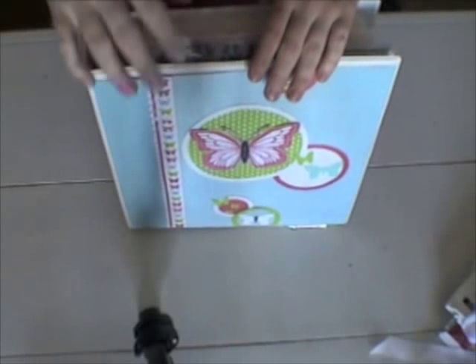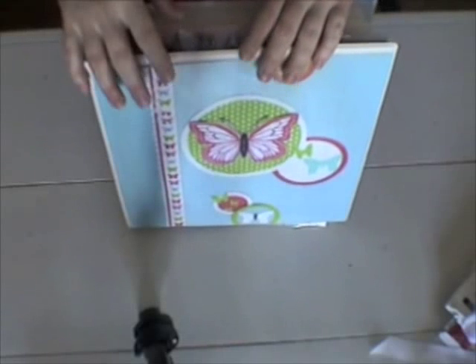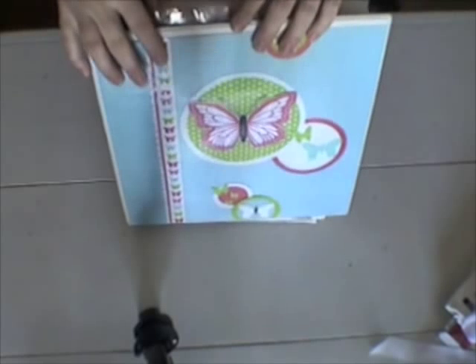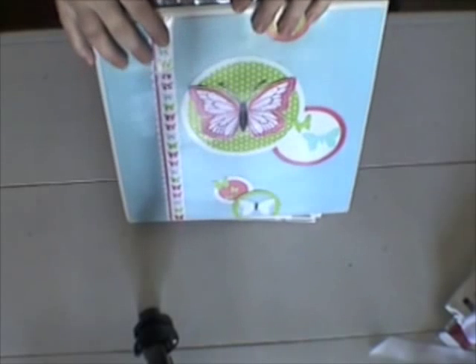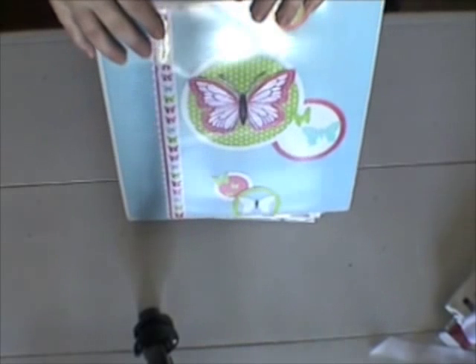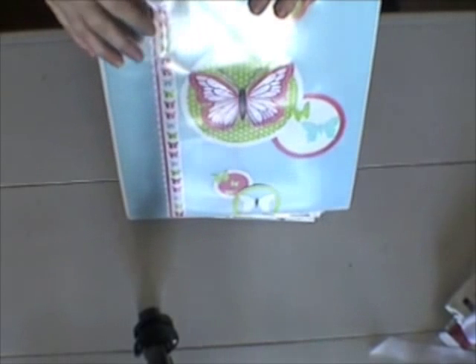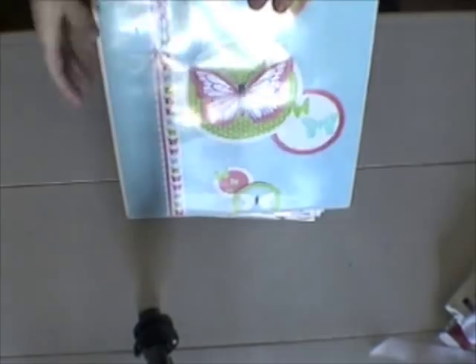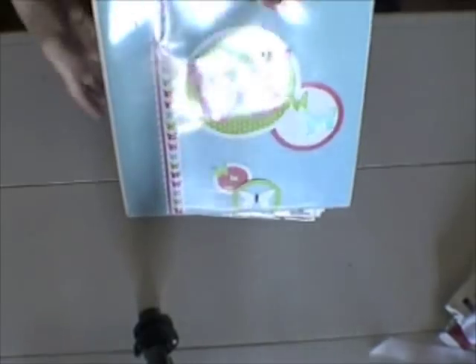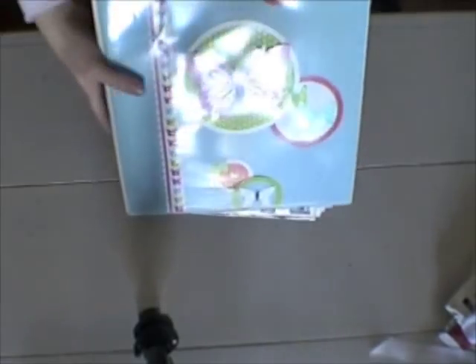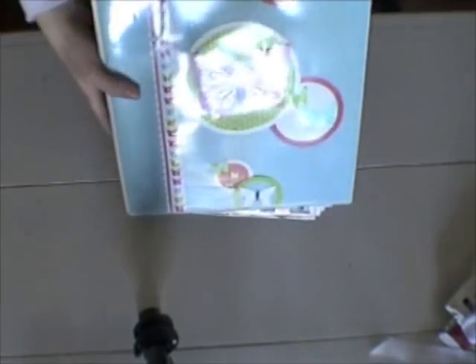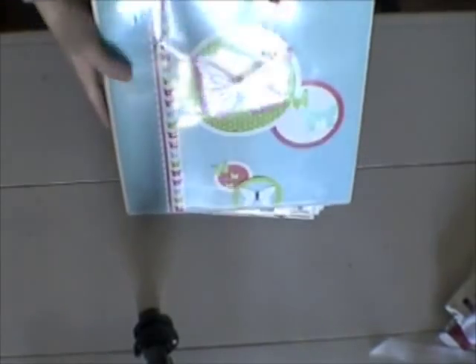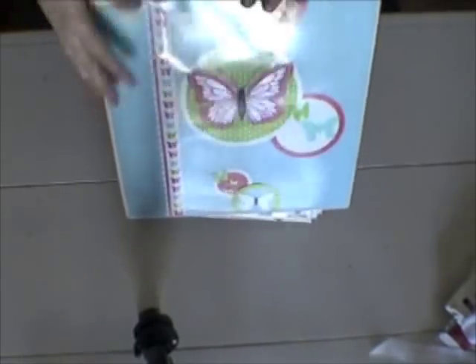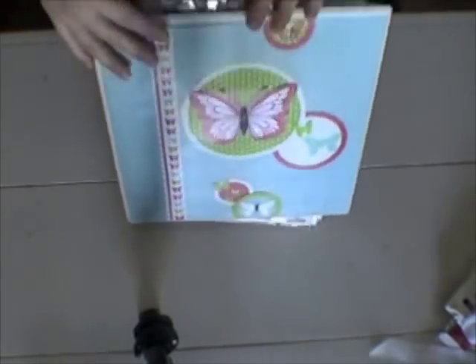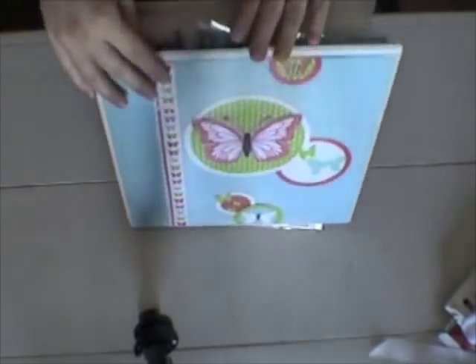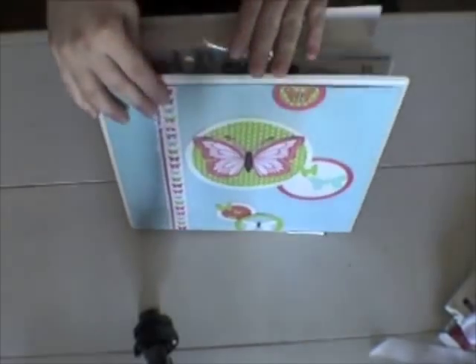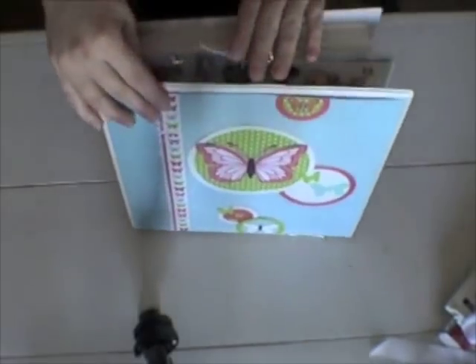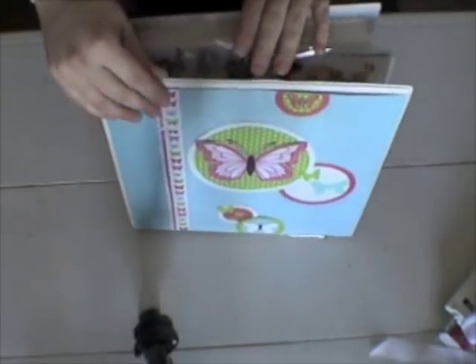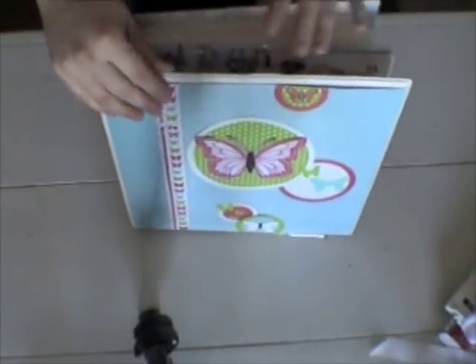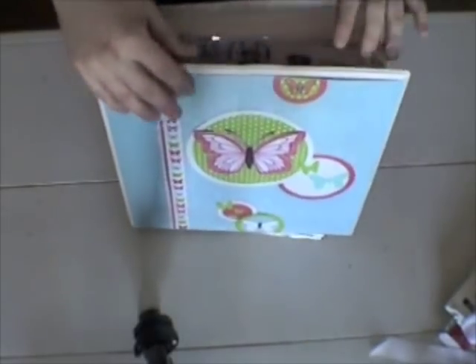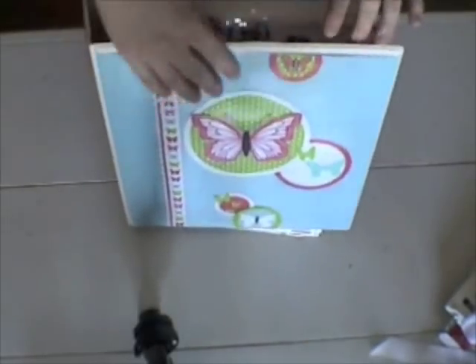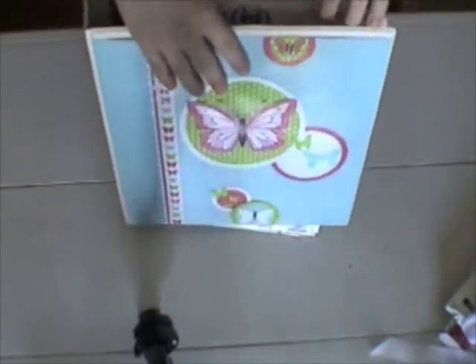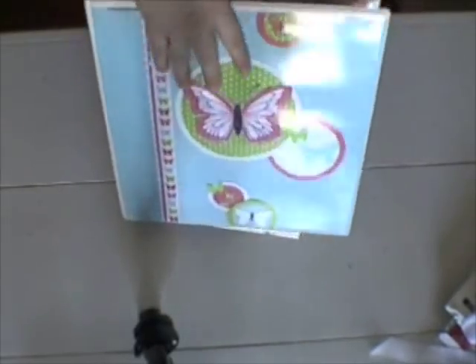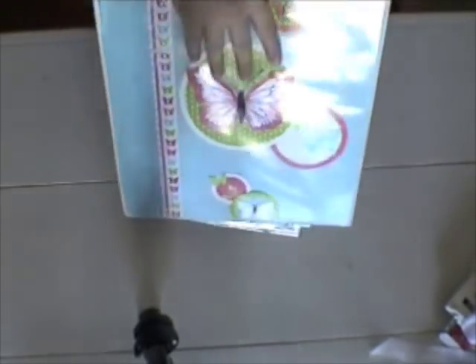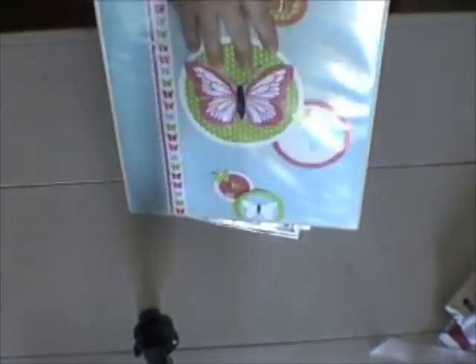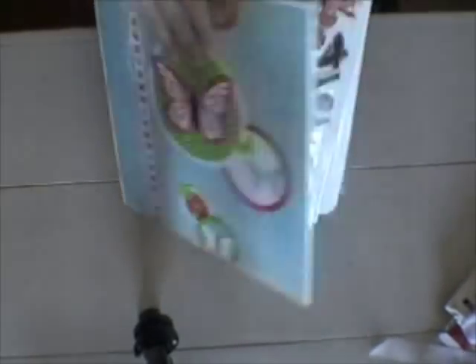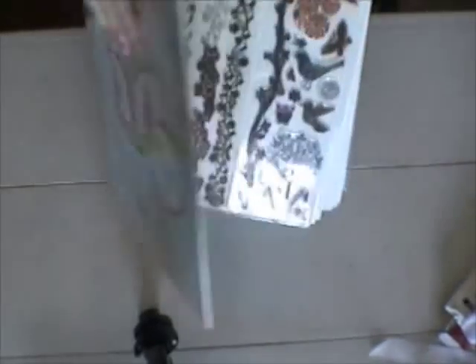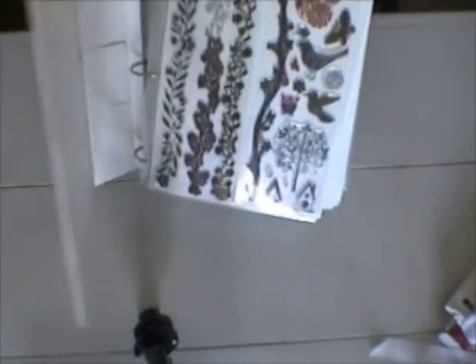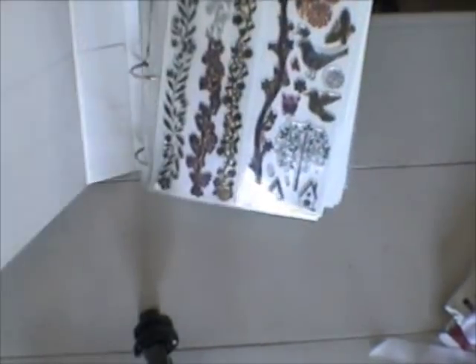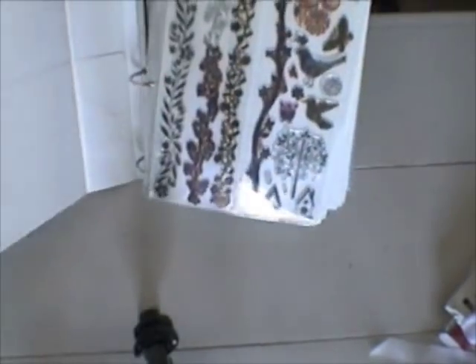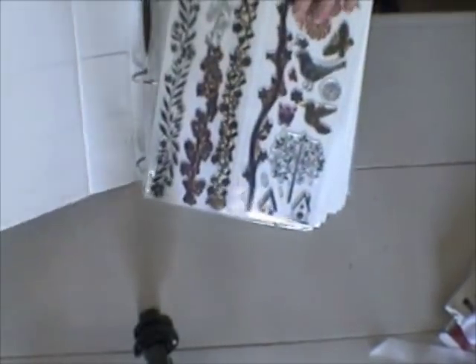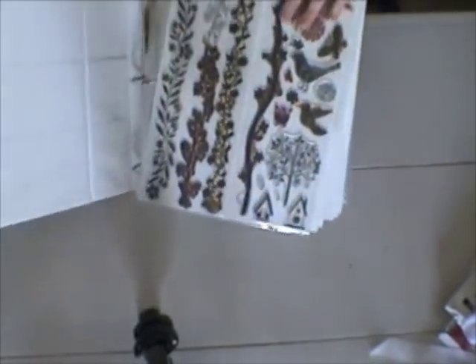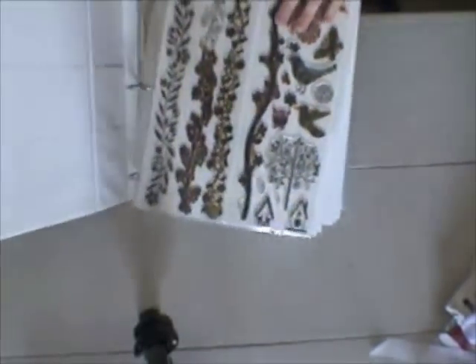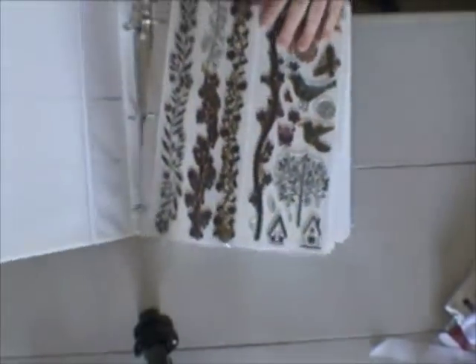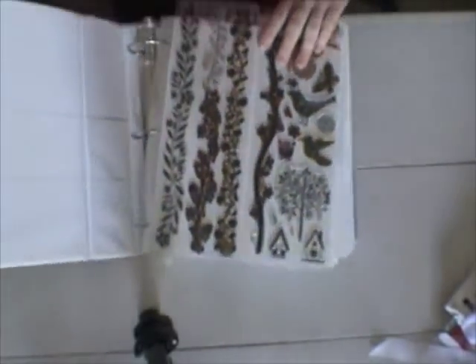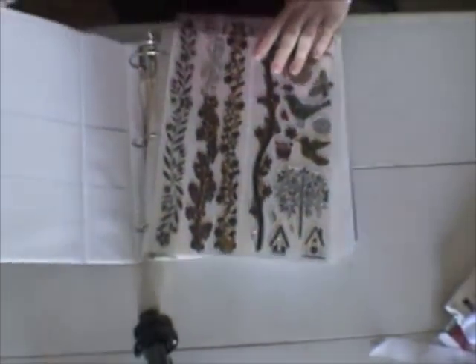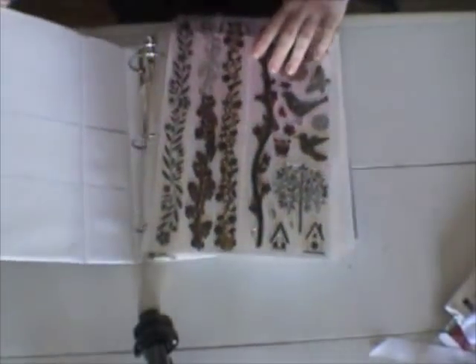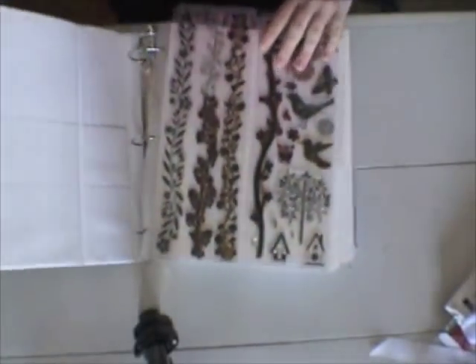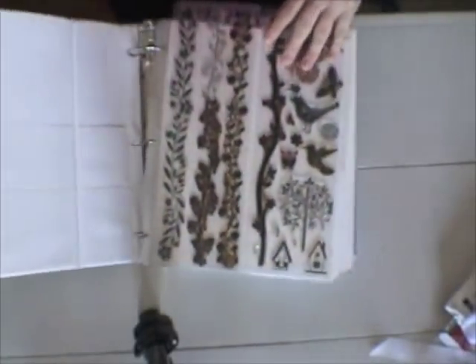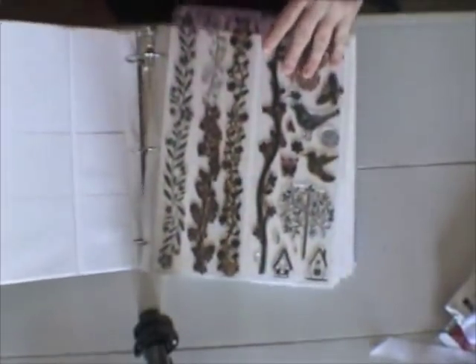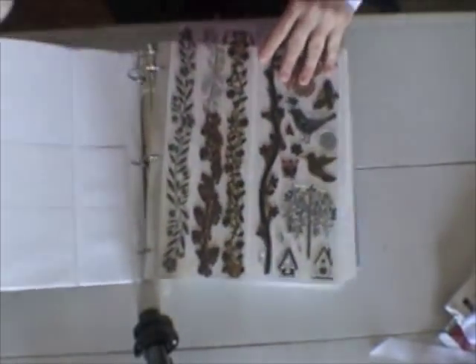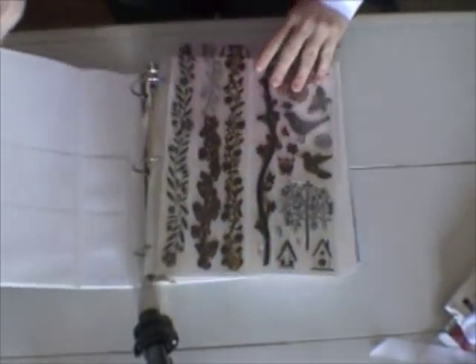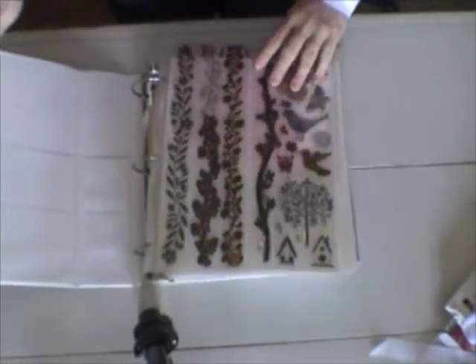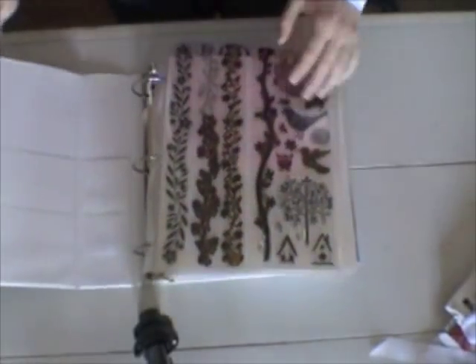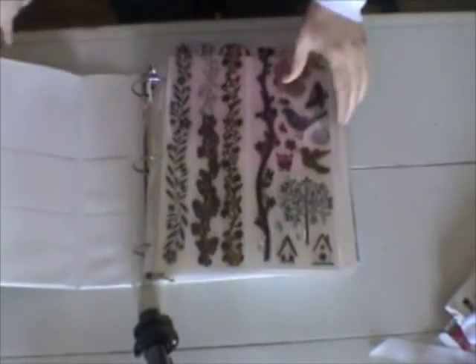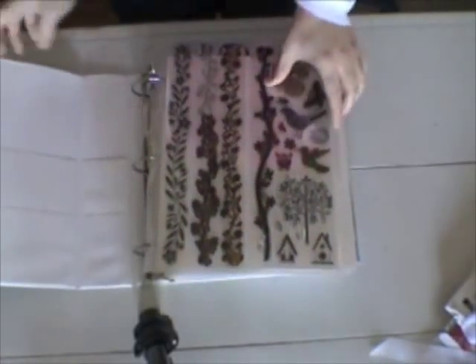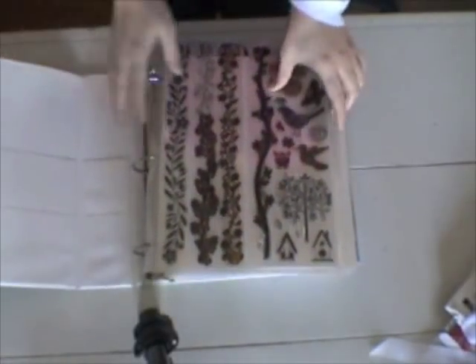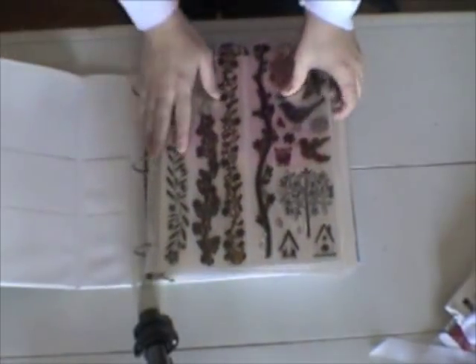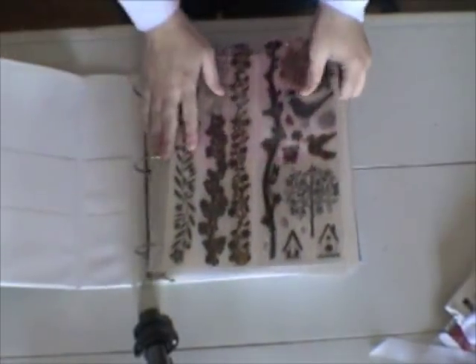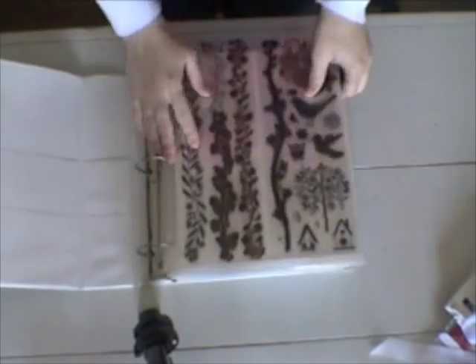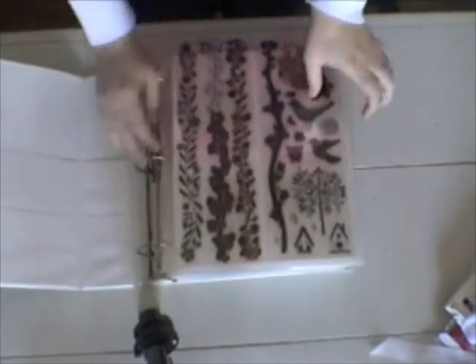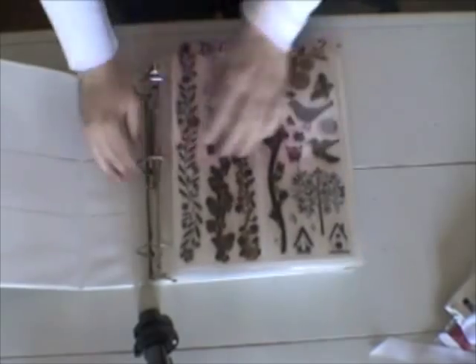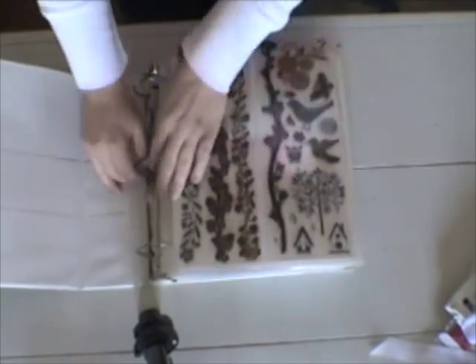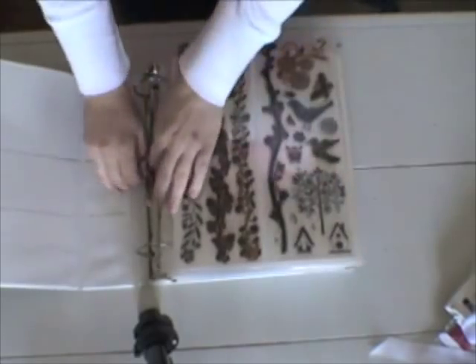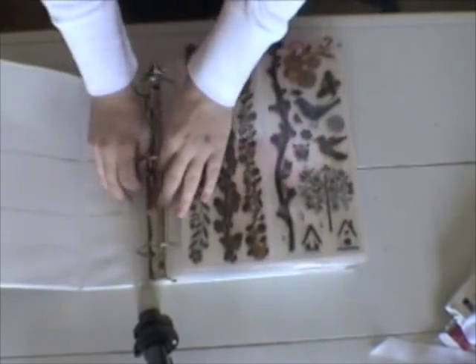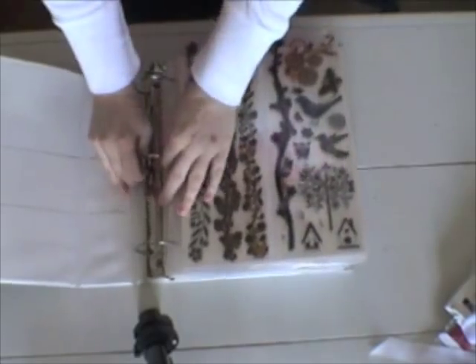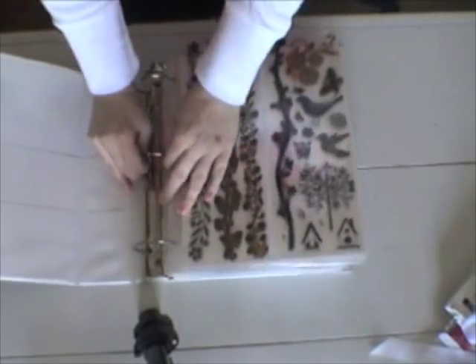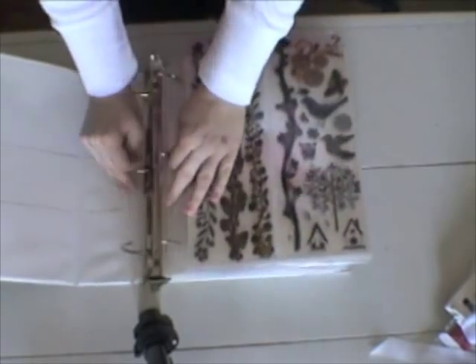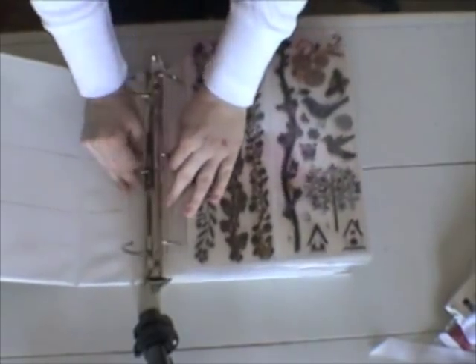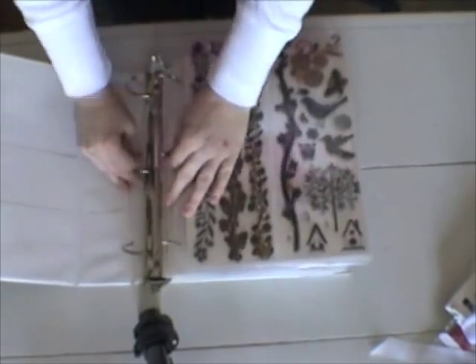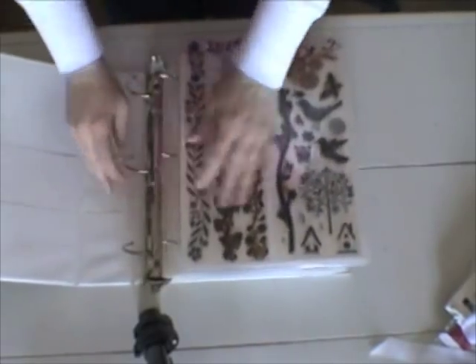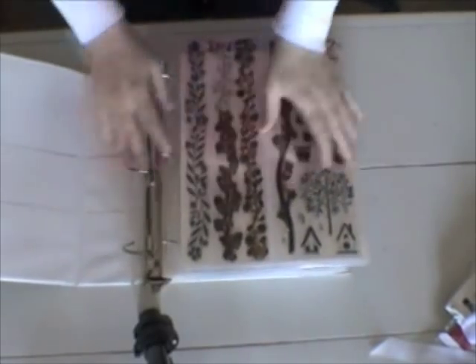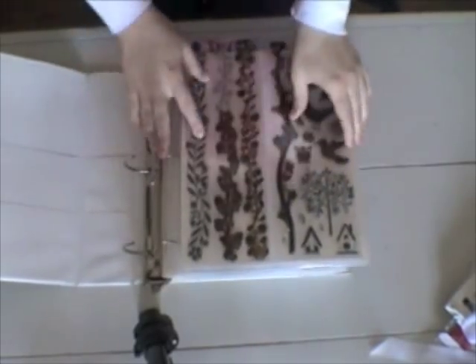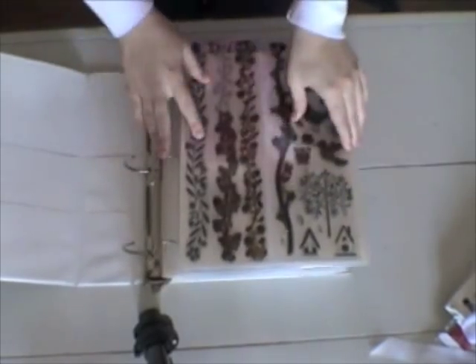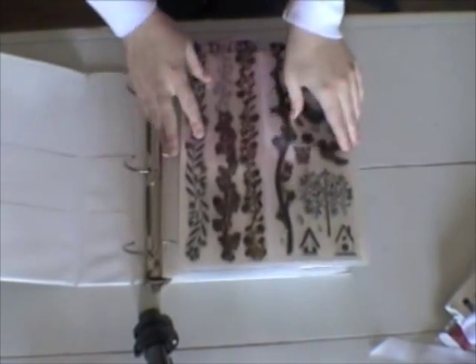Hey everybody, today I've just got a quick video to show you how I store my clear stamps in the three ring binders.